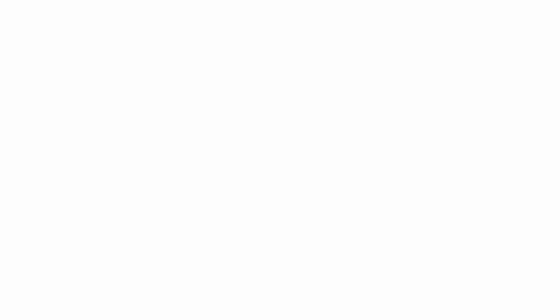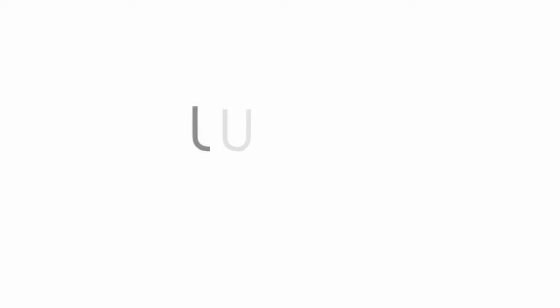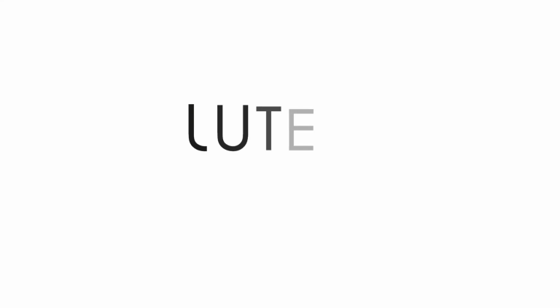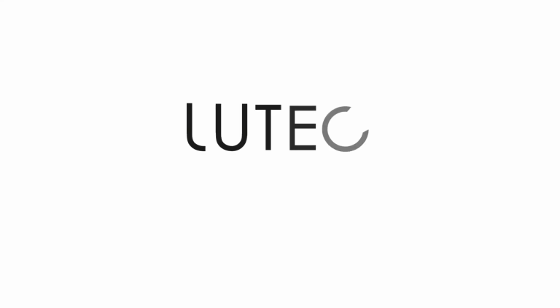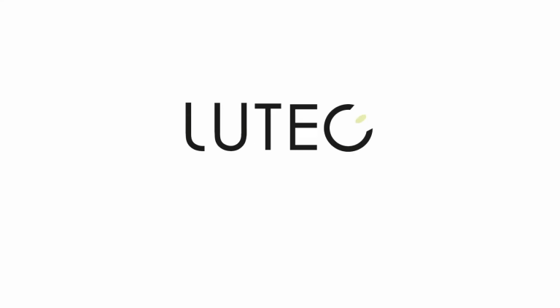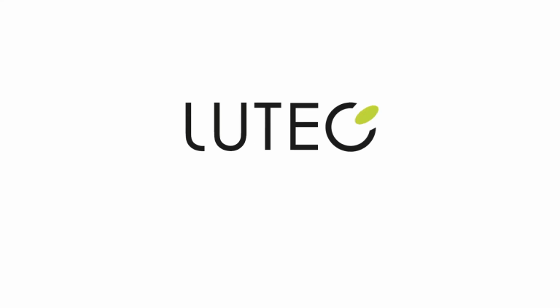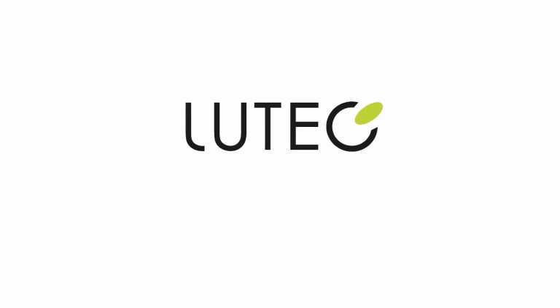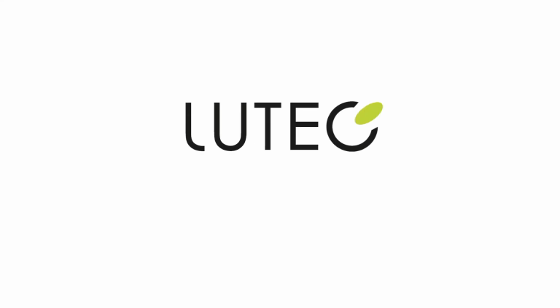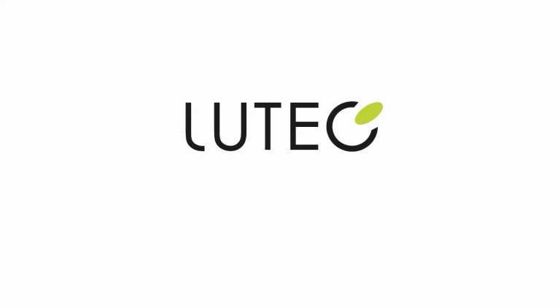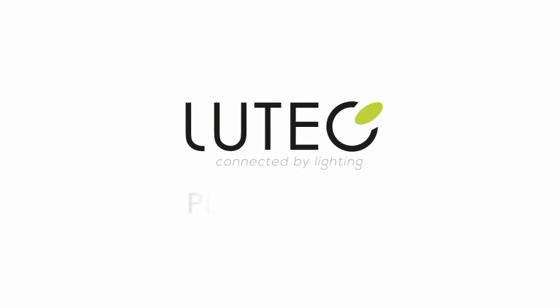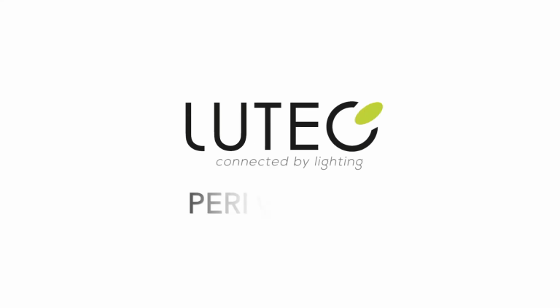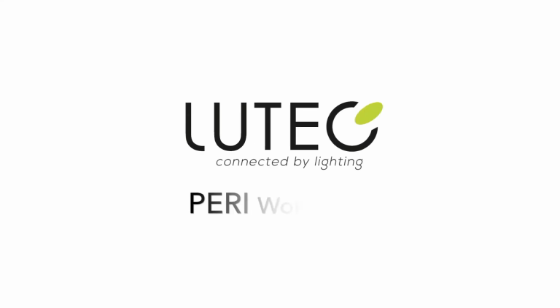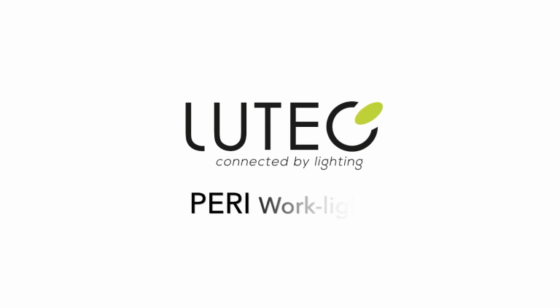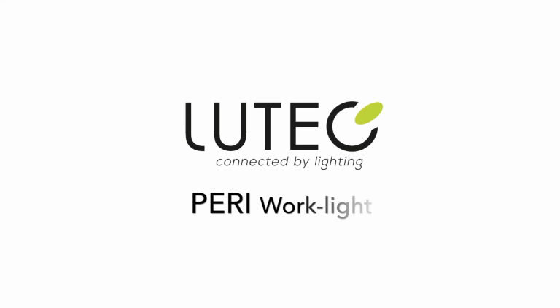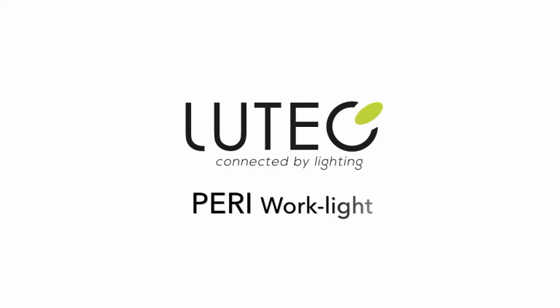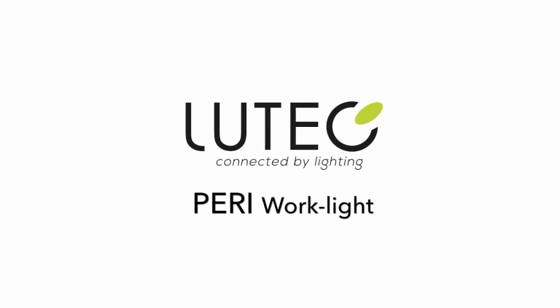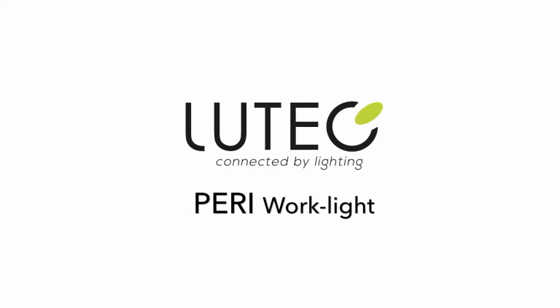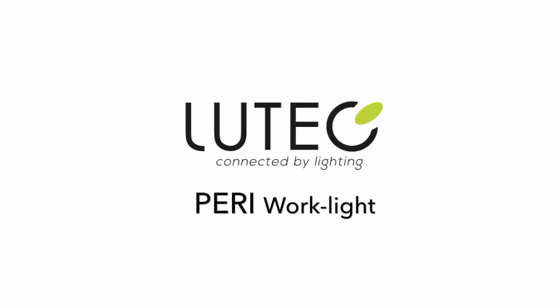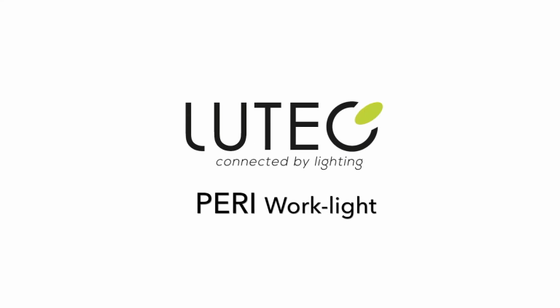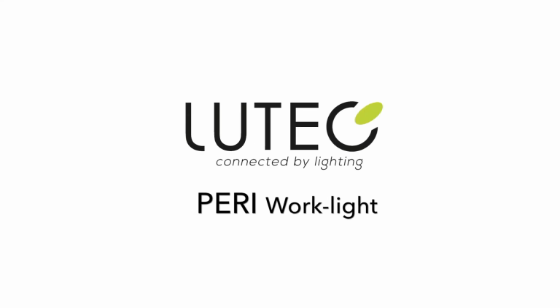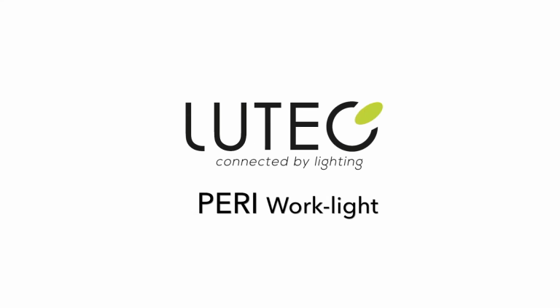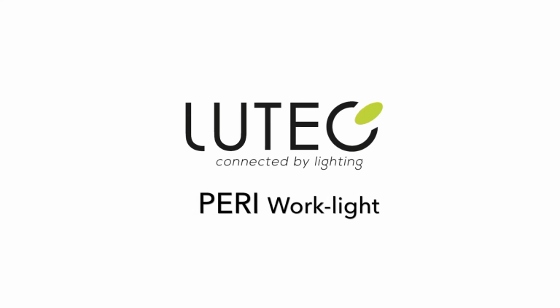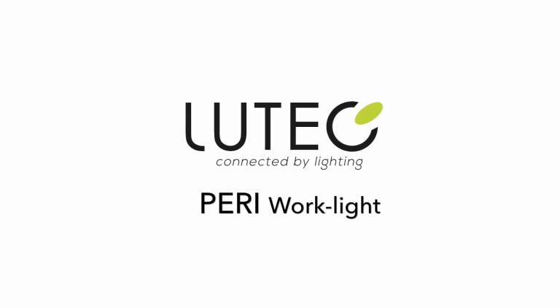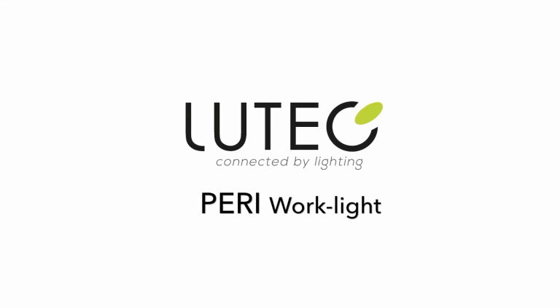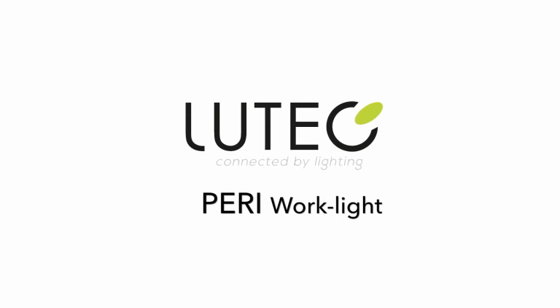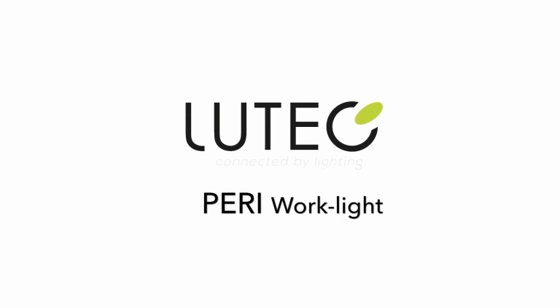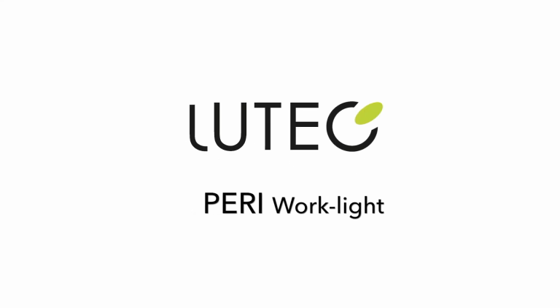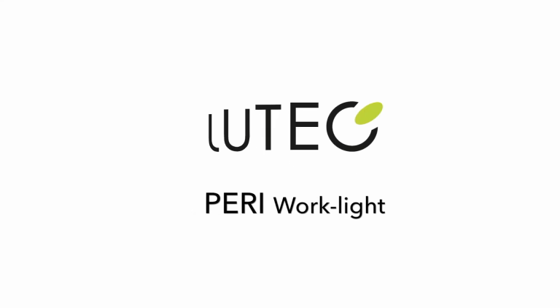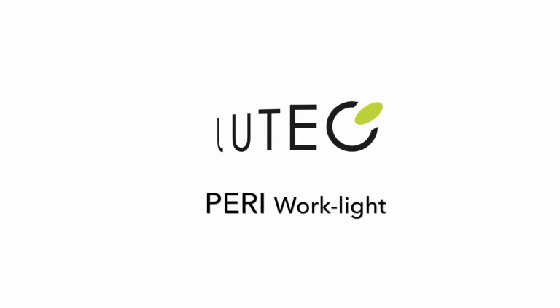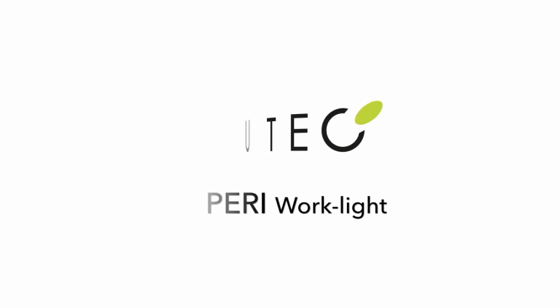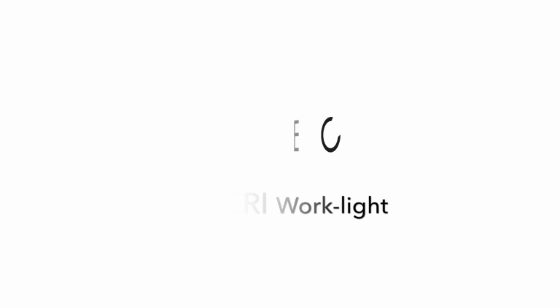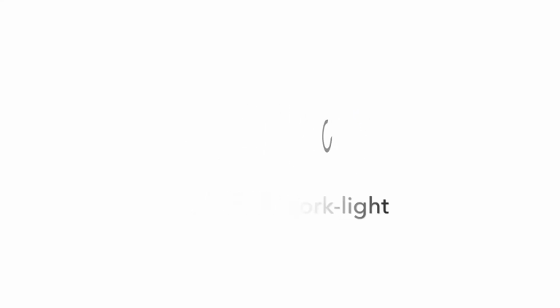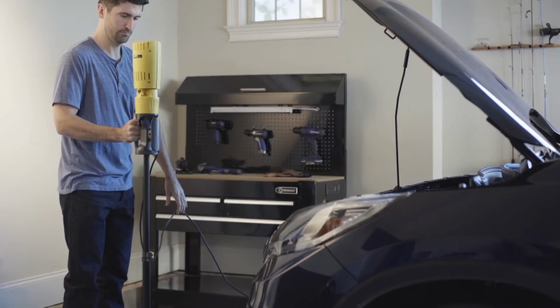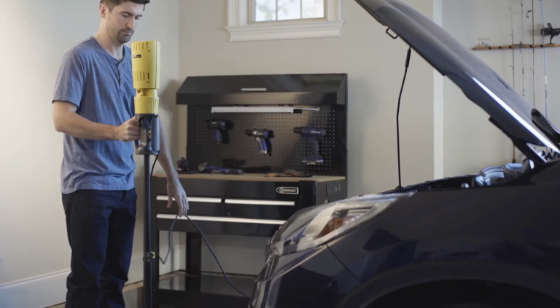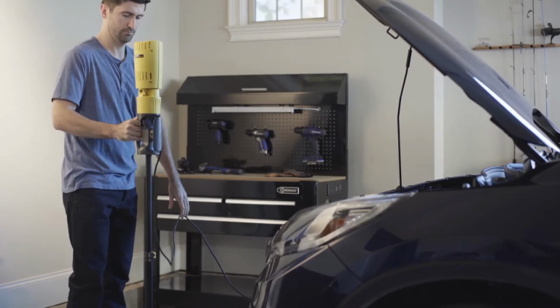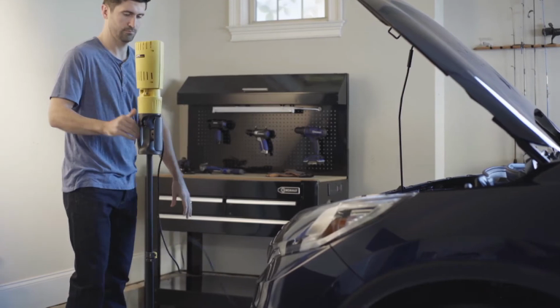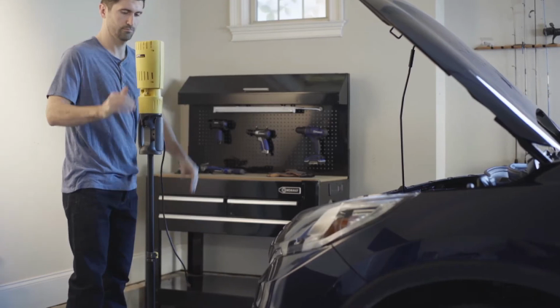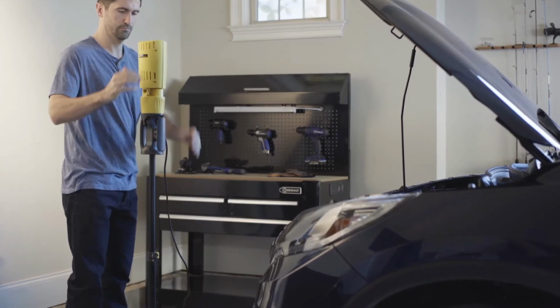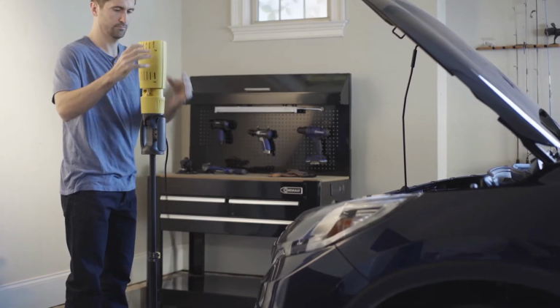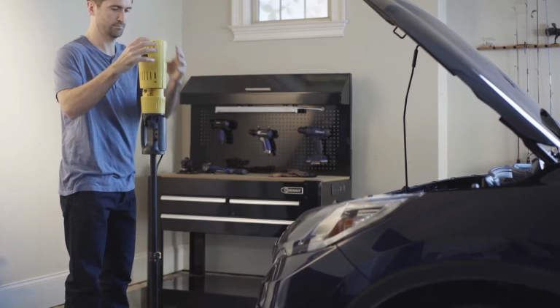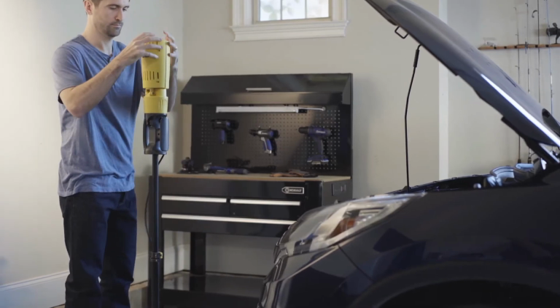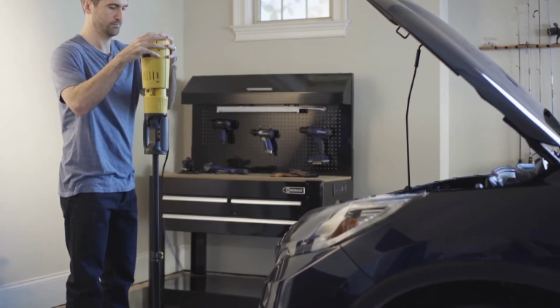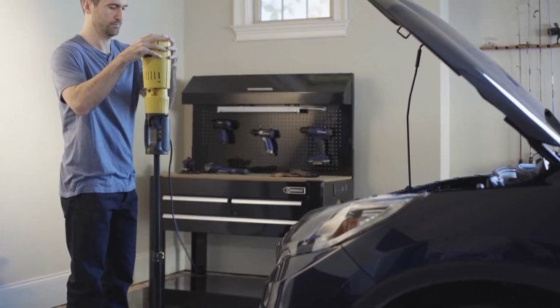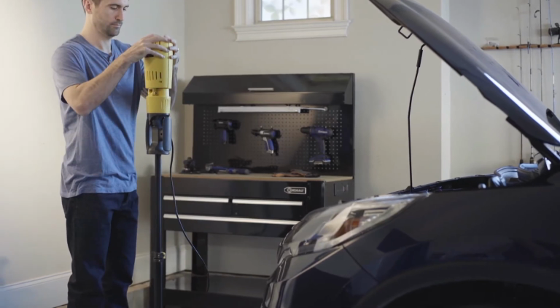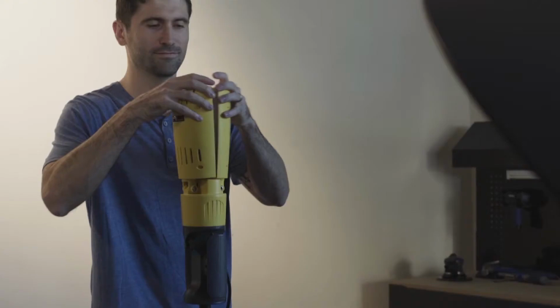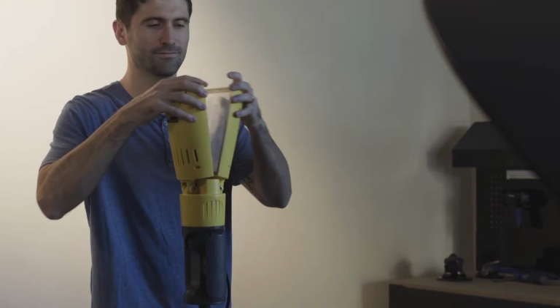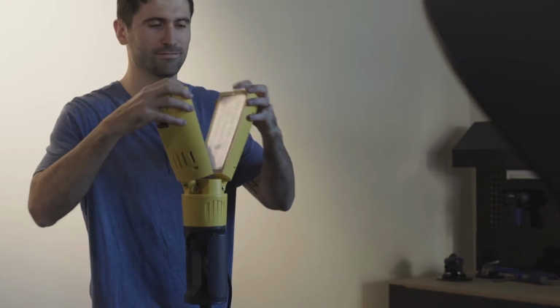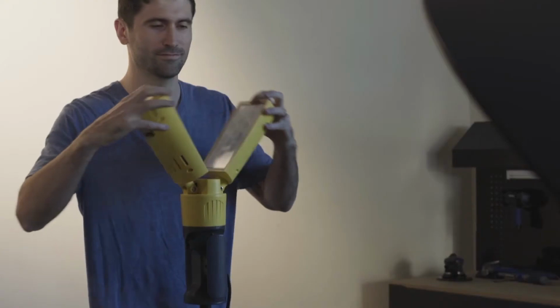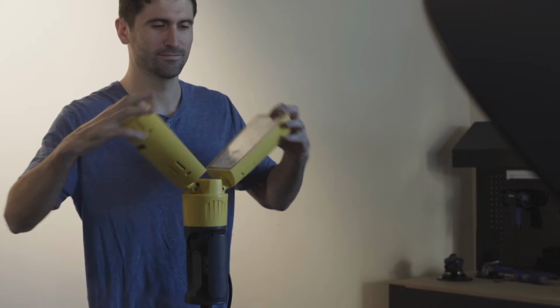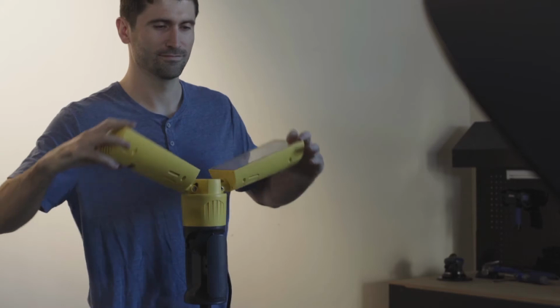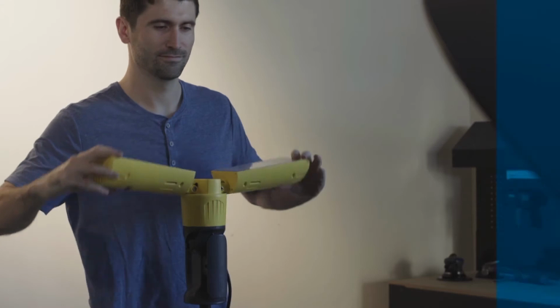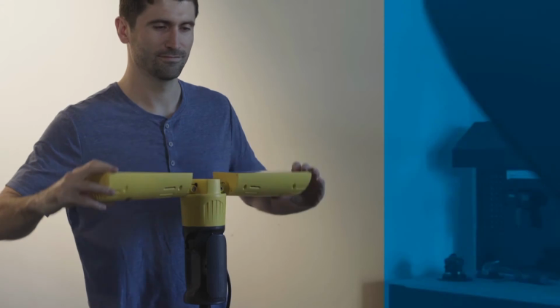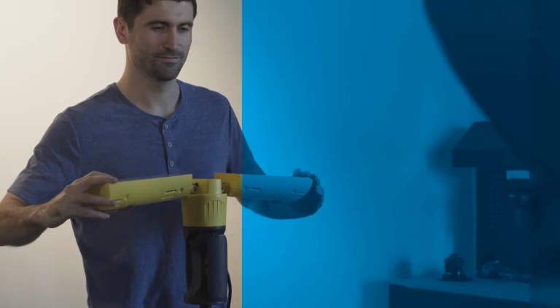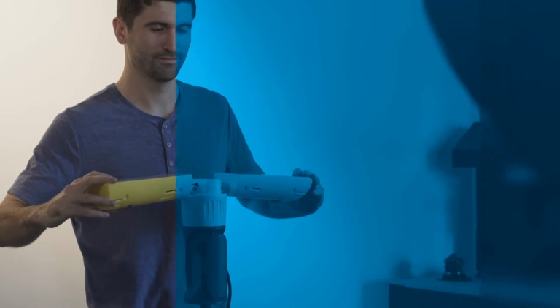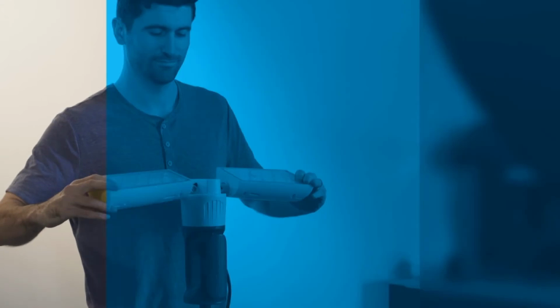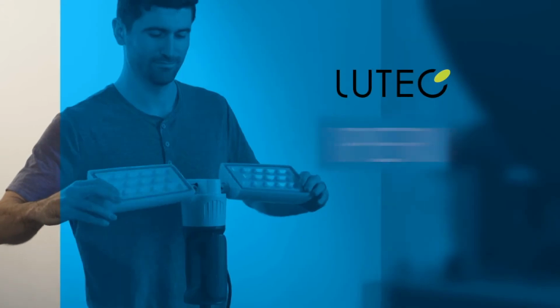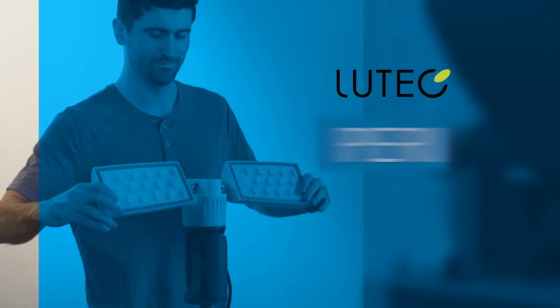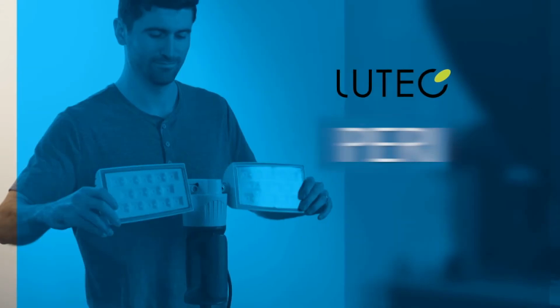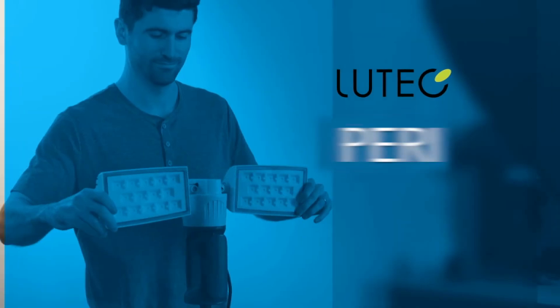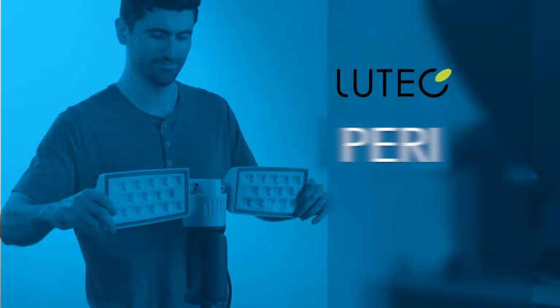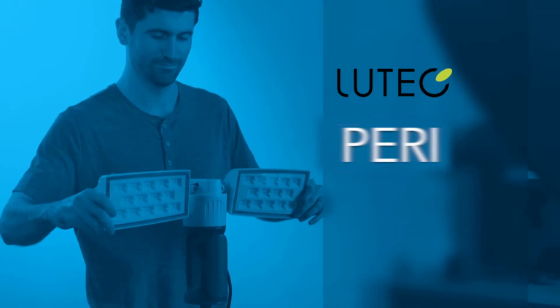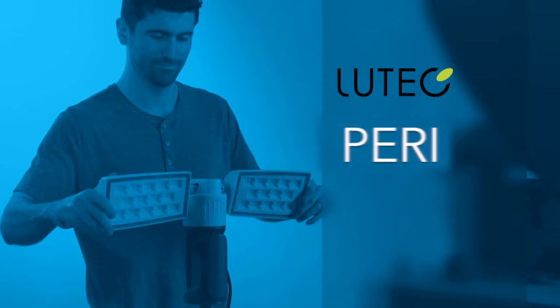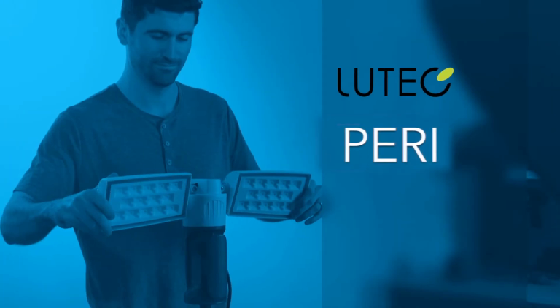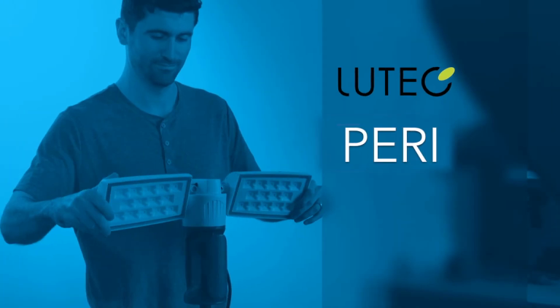The PERI WORKLIGHT by LUTEC makes it fast and easy to light up any project.